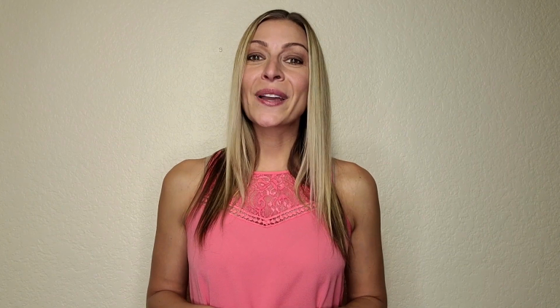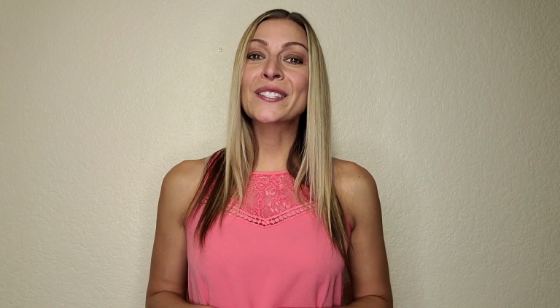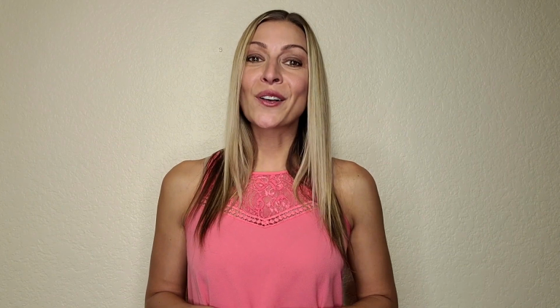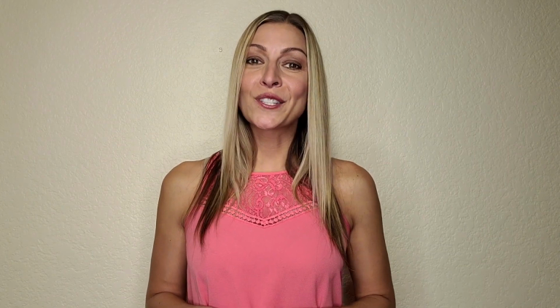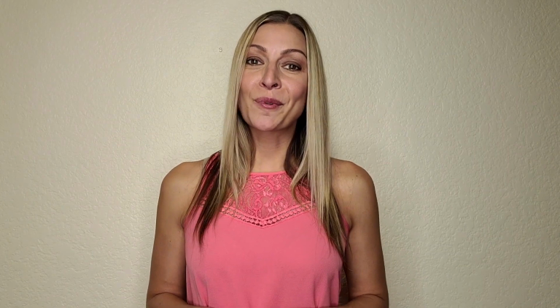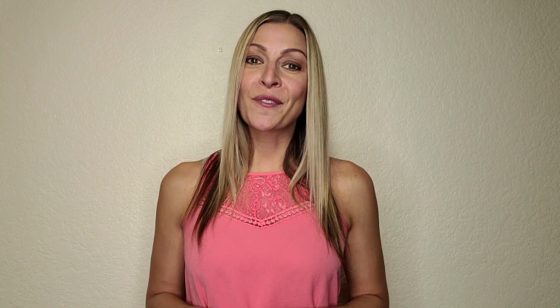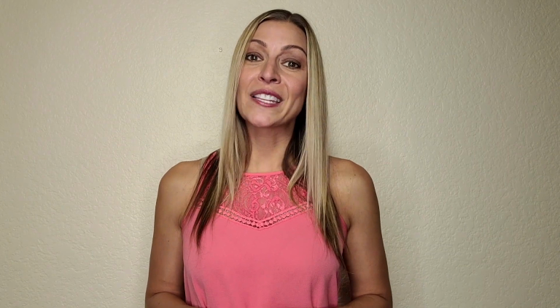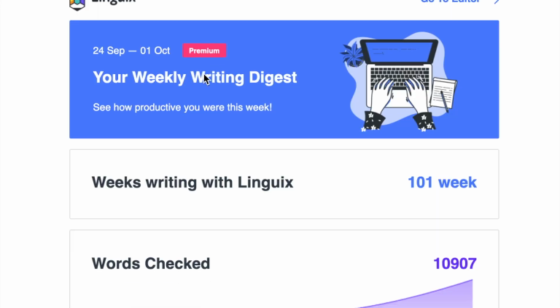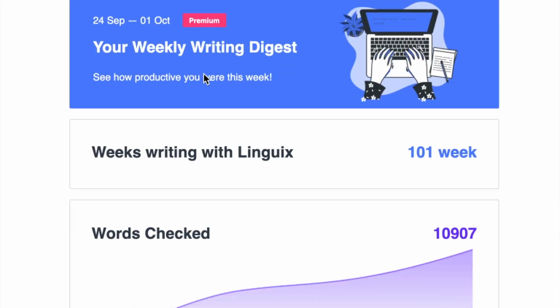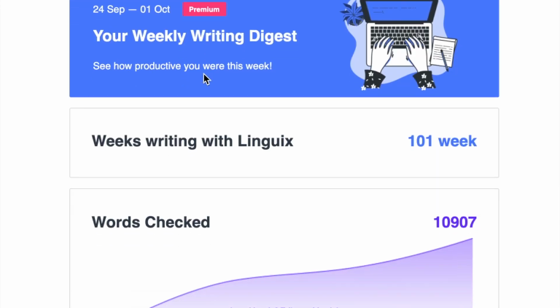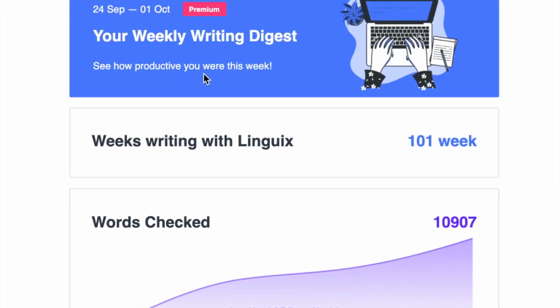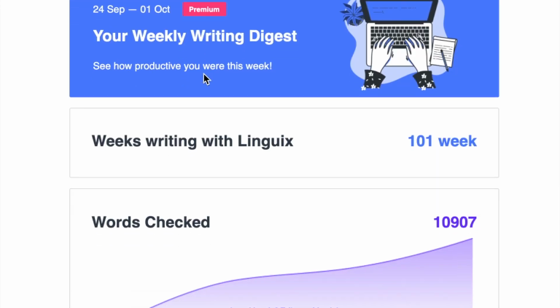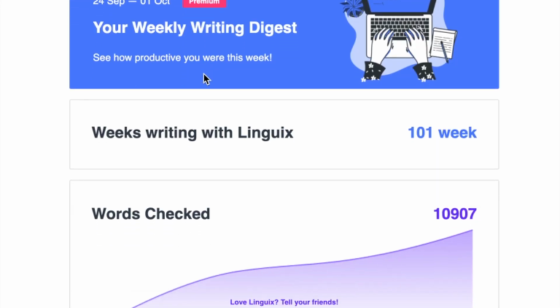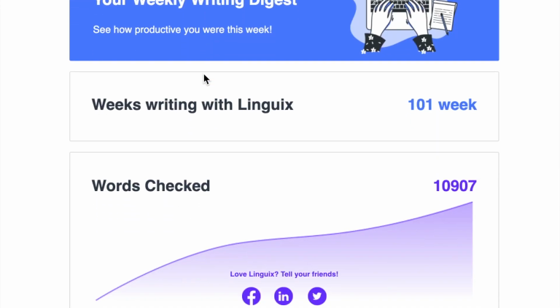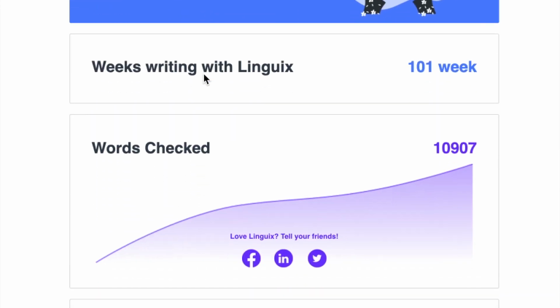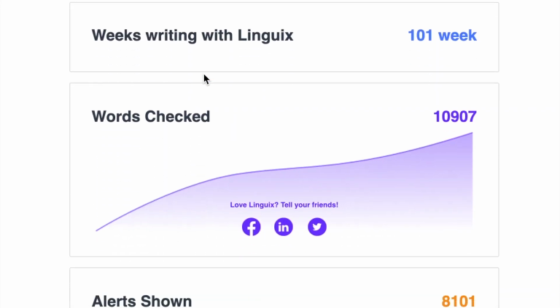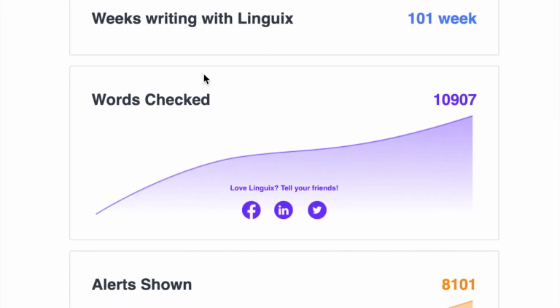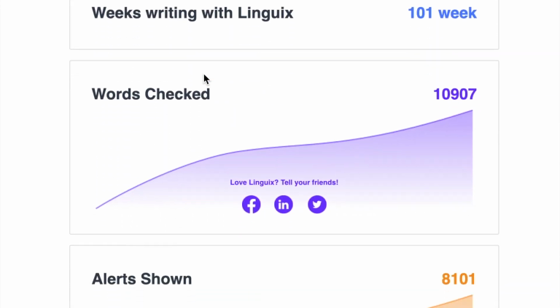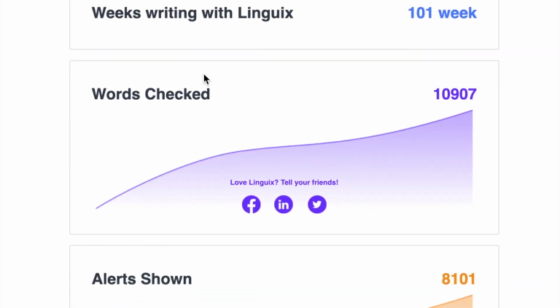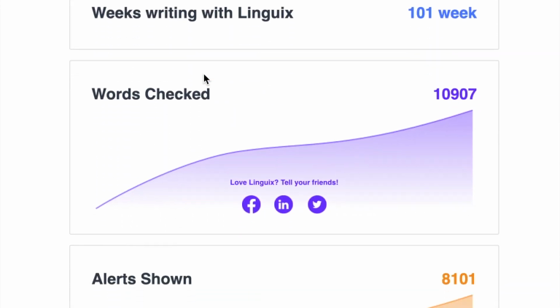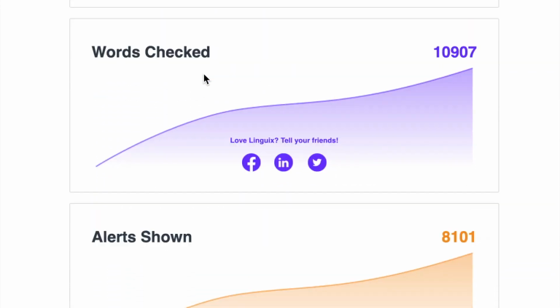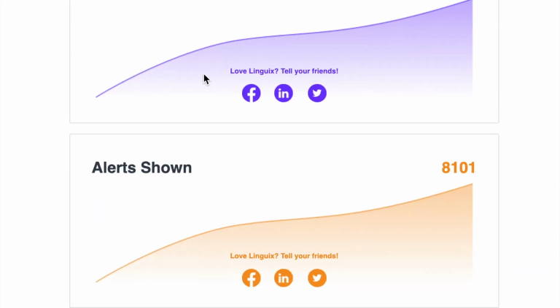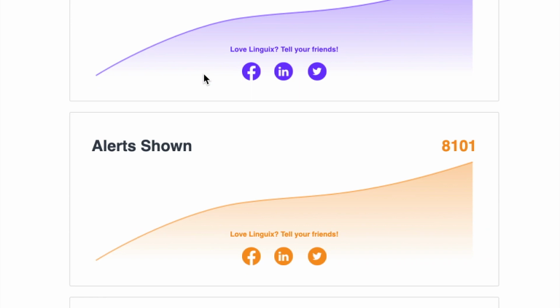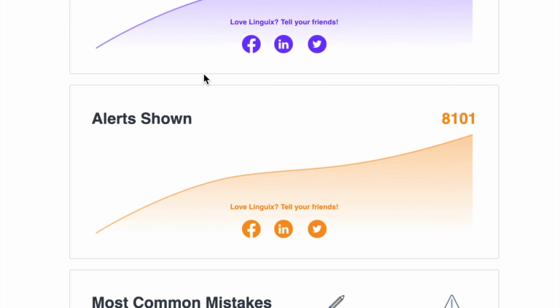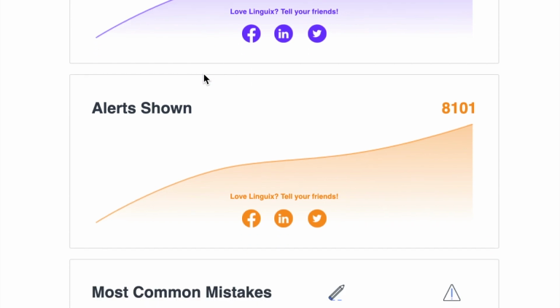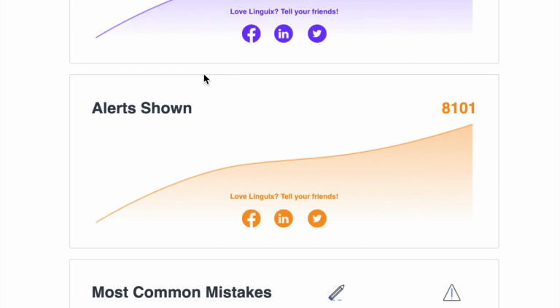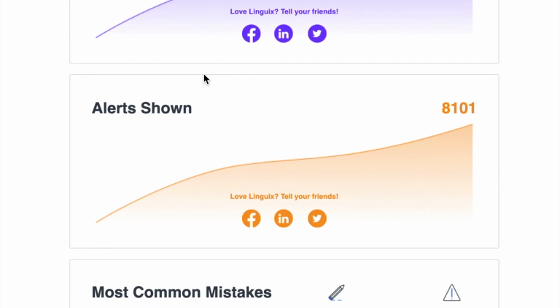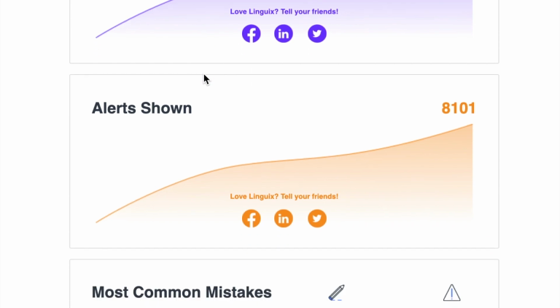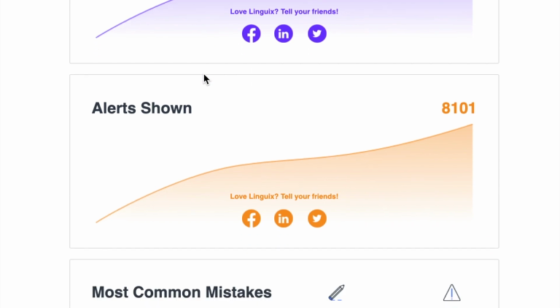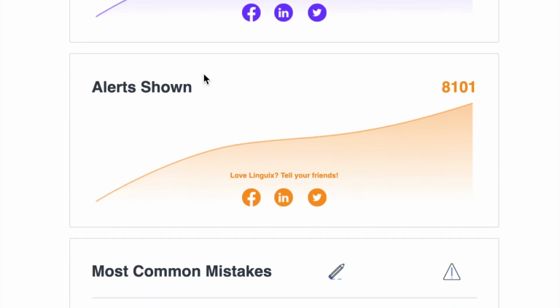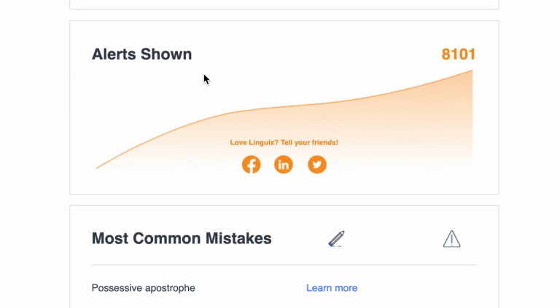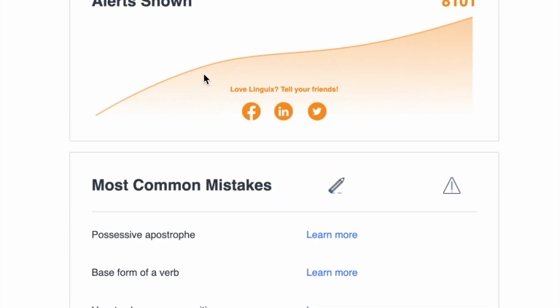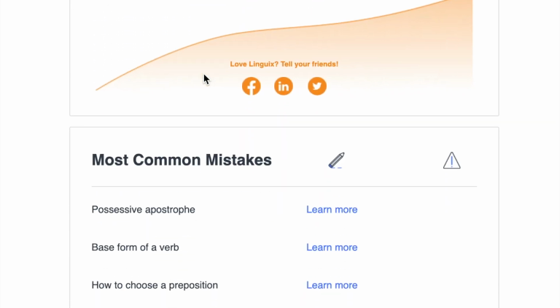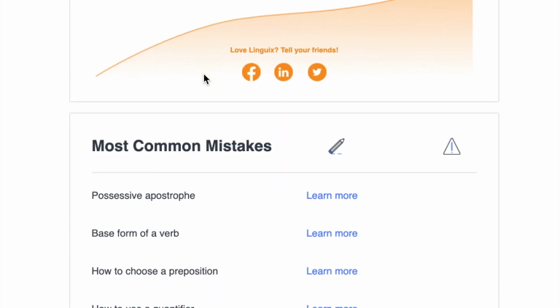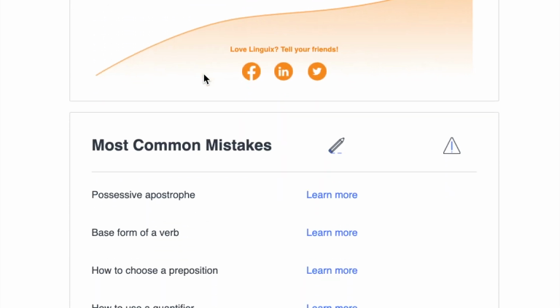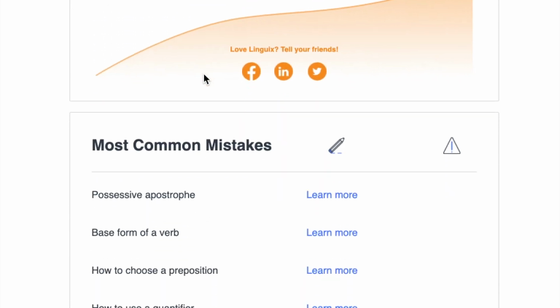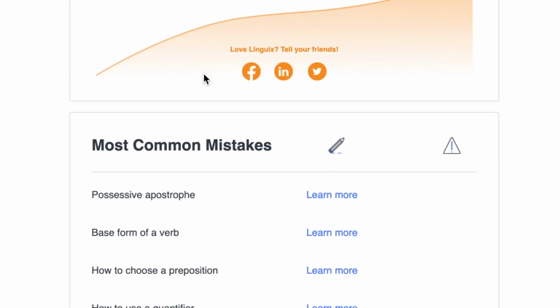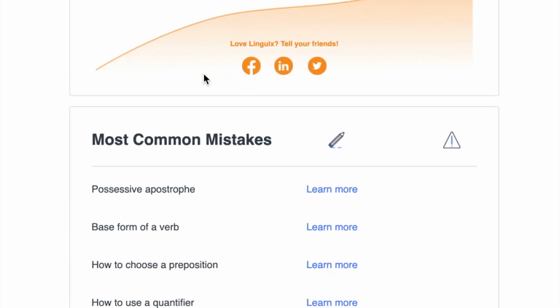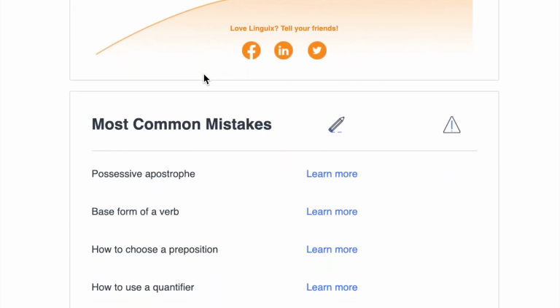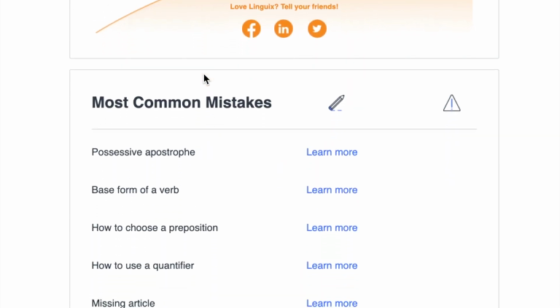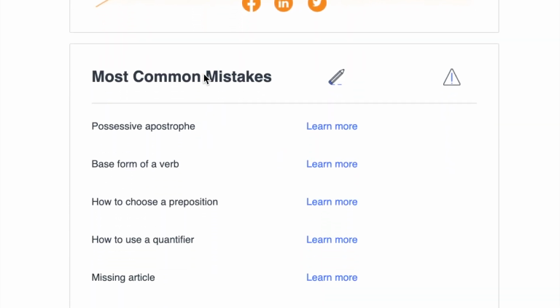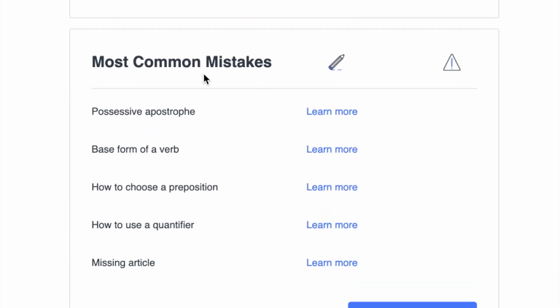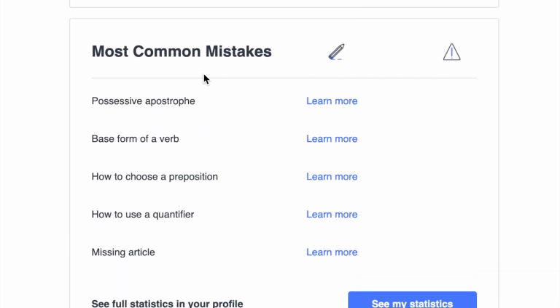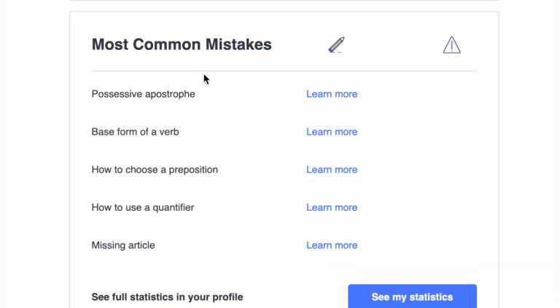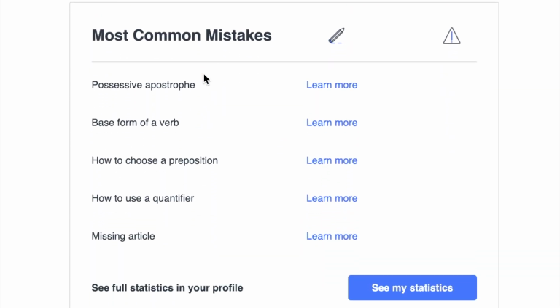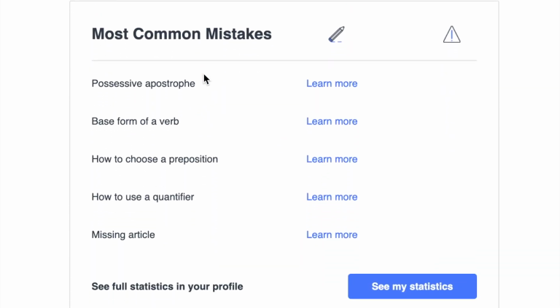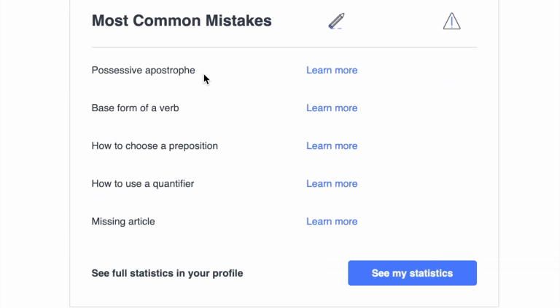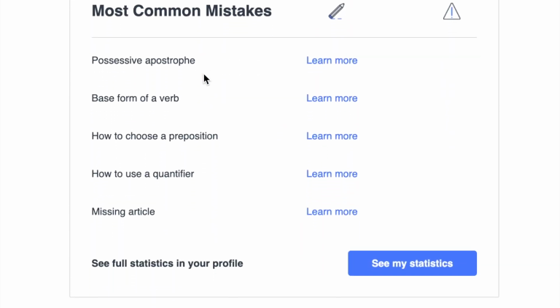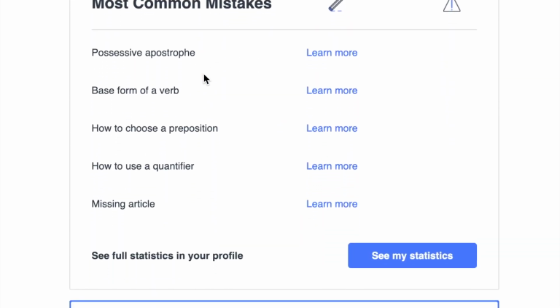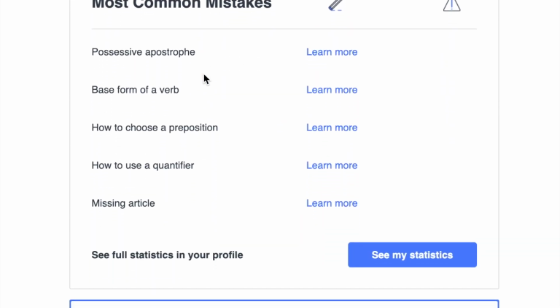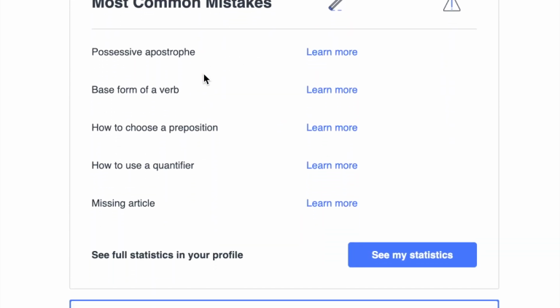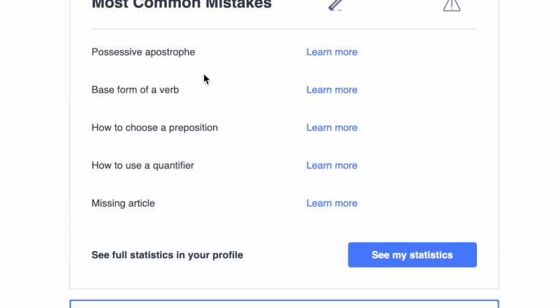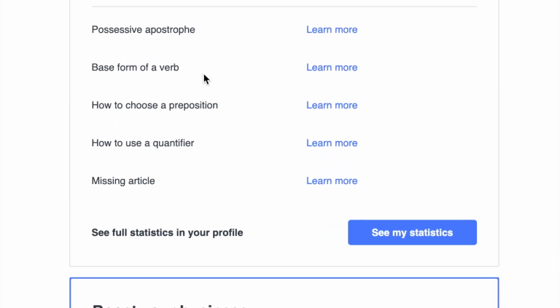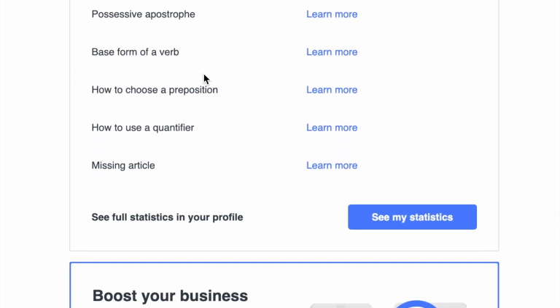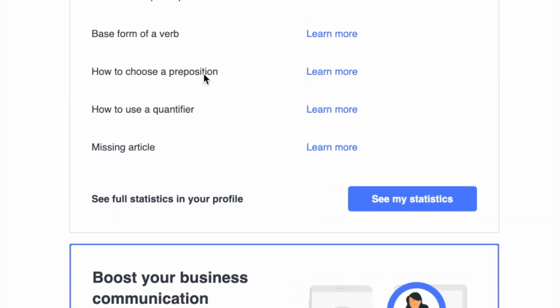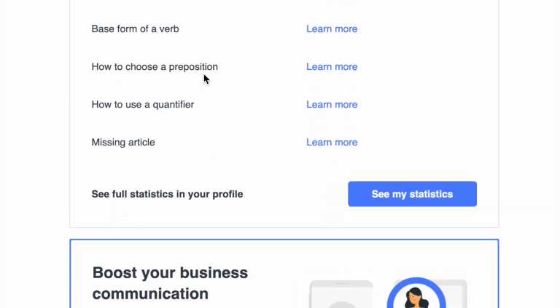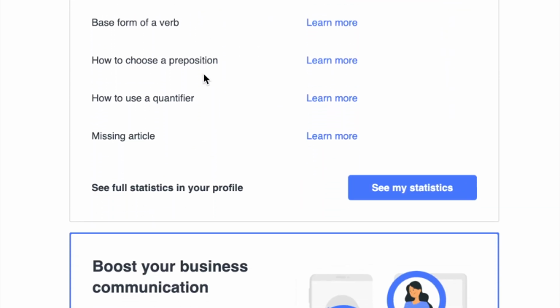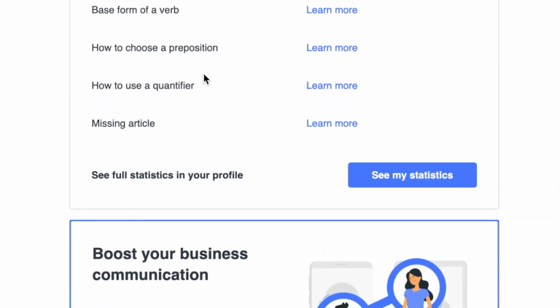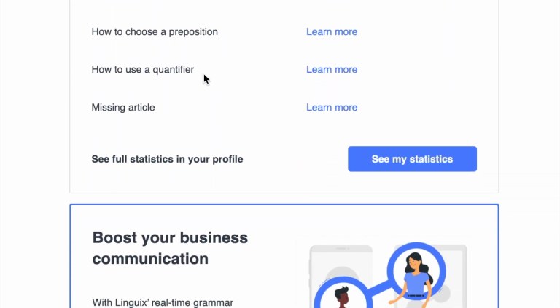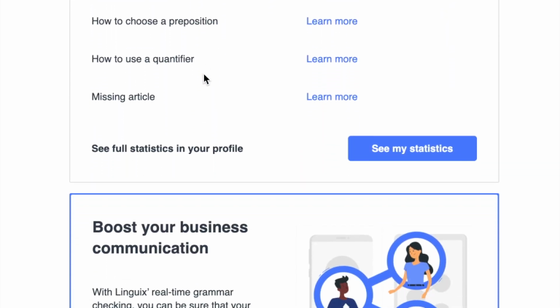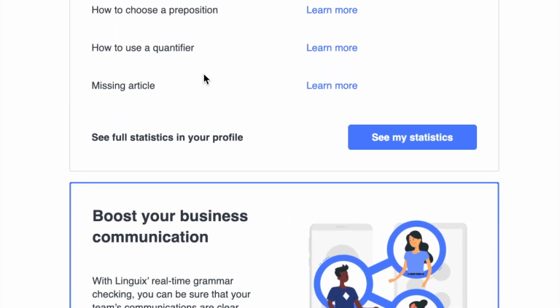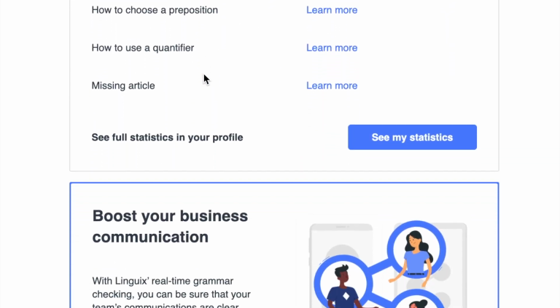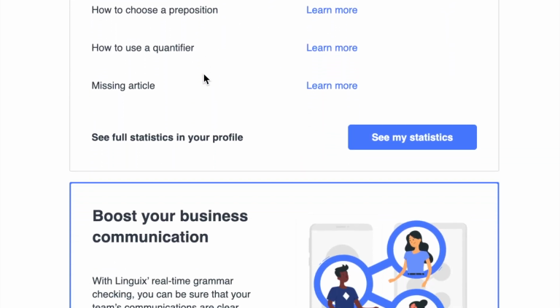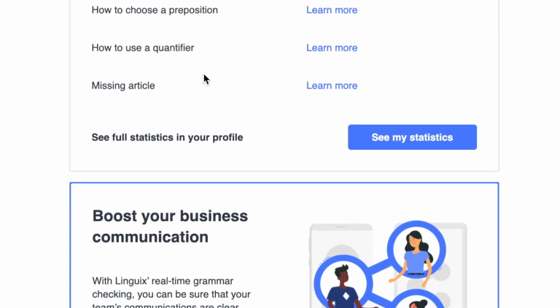Linguix also provides personalized email reports to help you understand the weak points in your grammar. This is especially helpful for non-native English speakers.